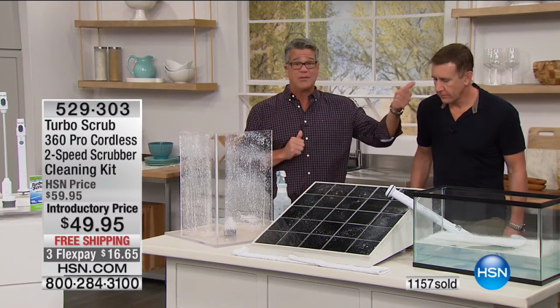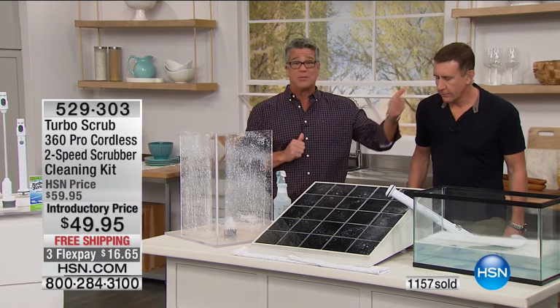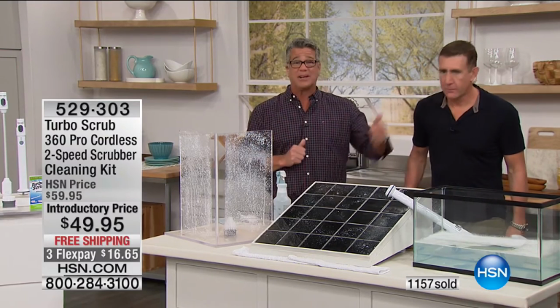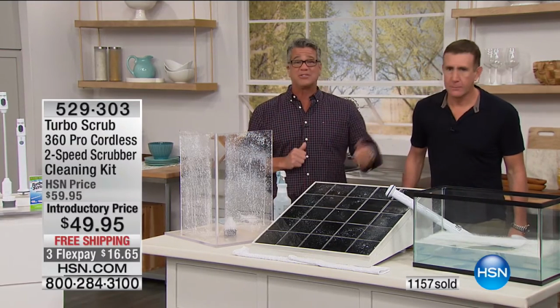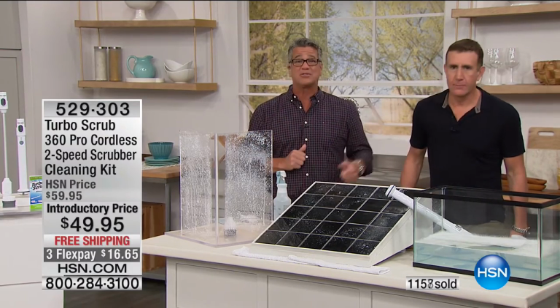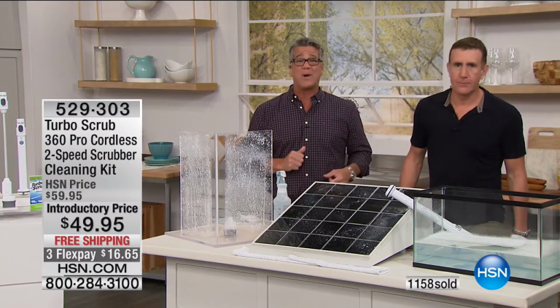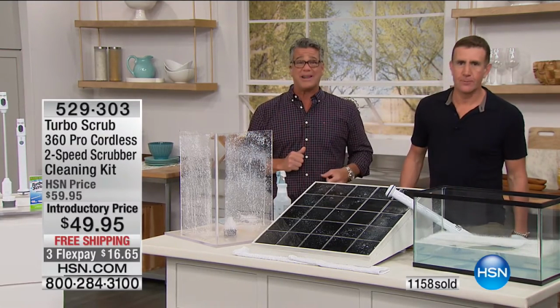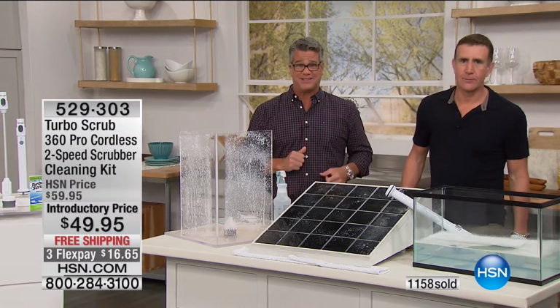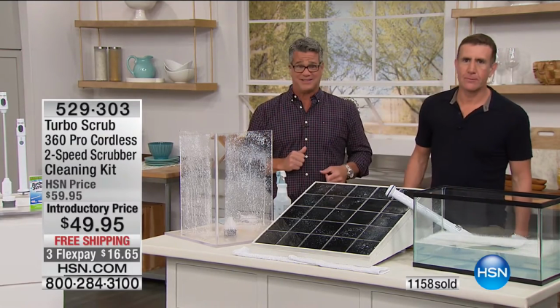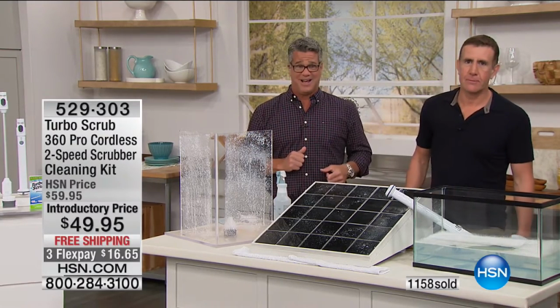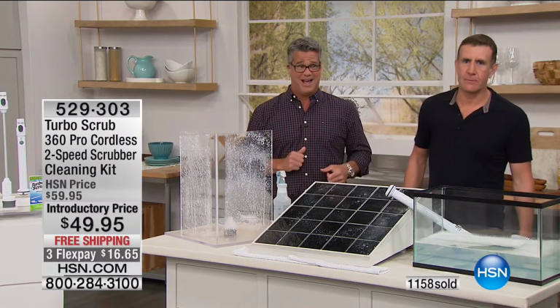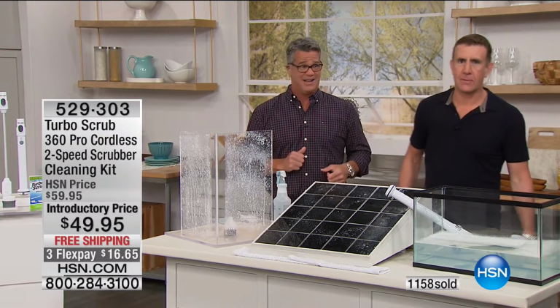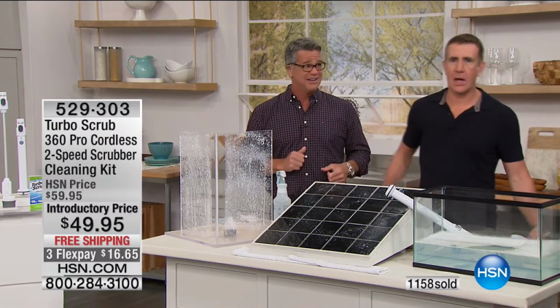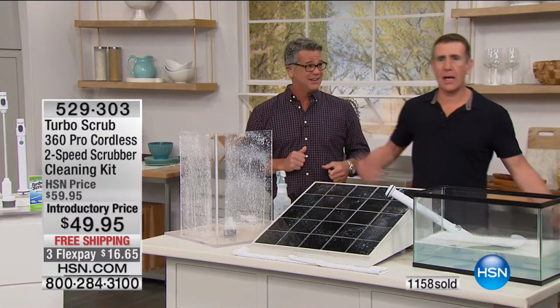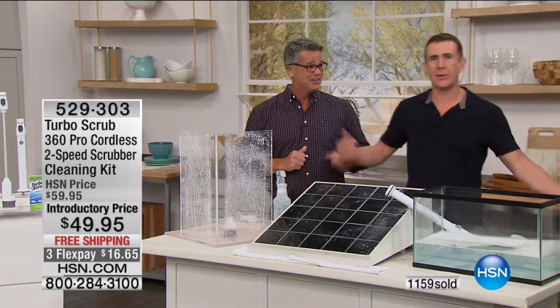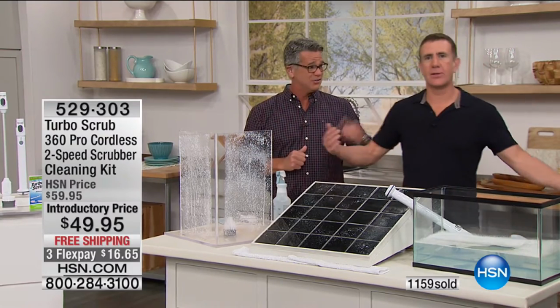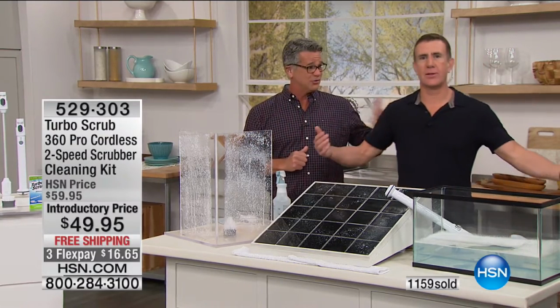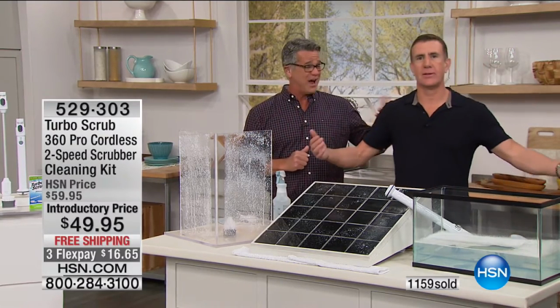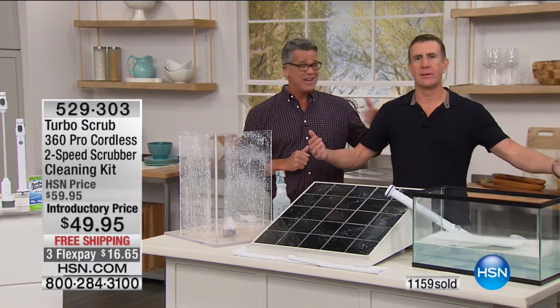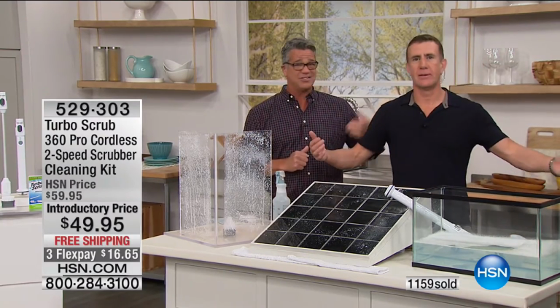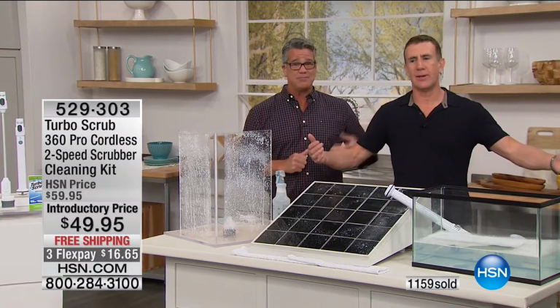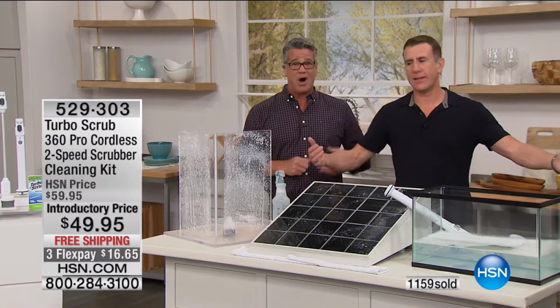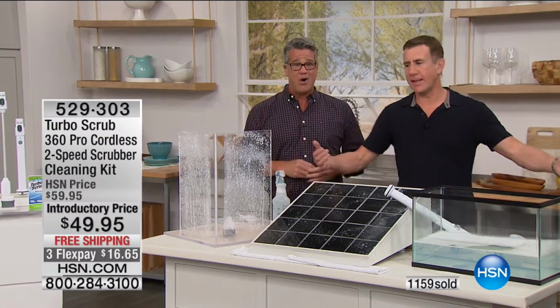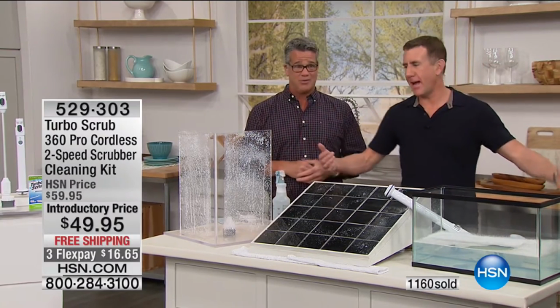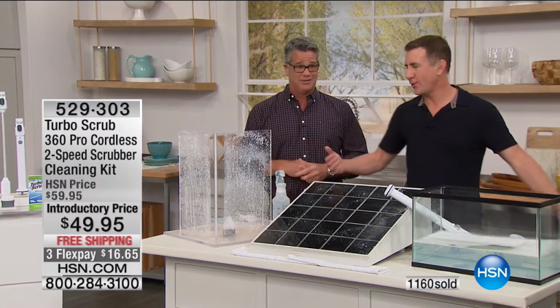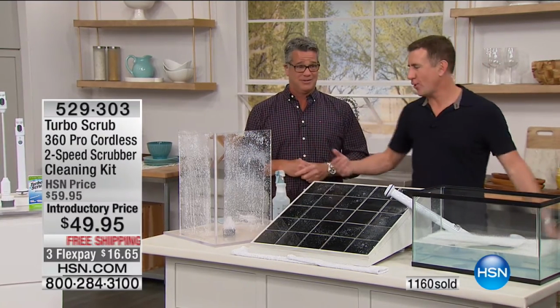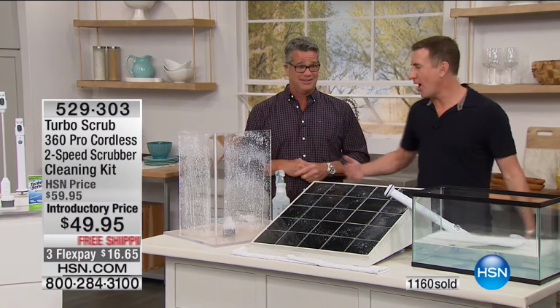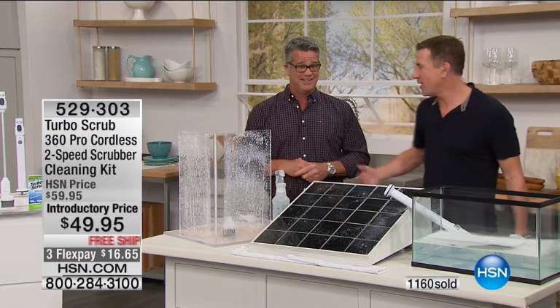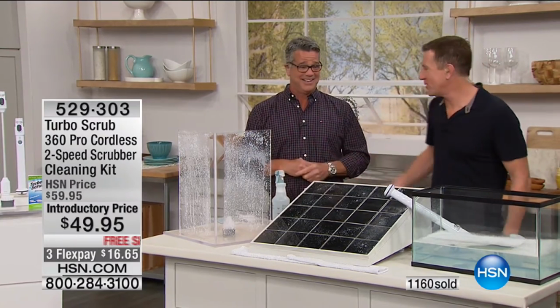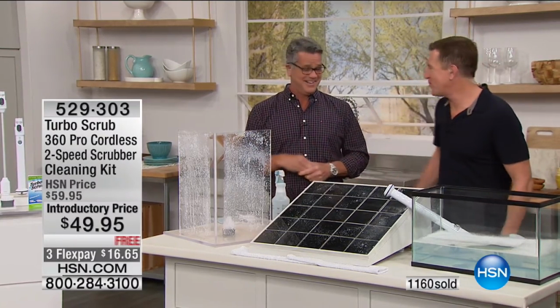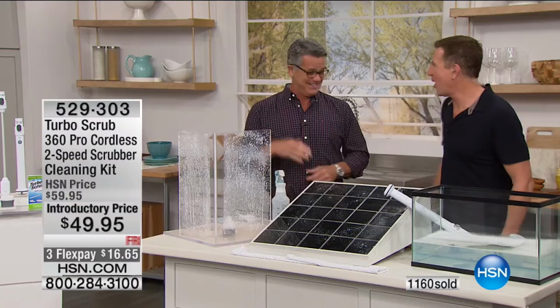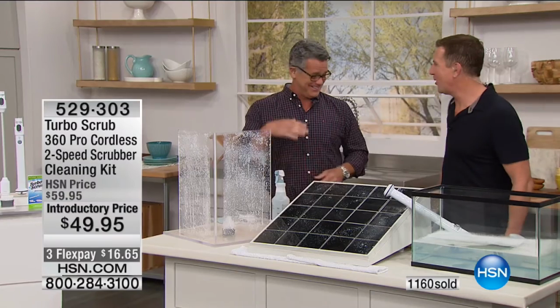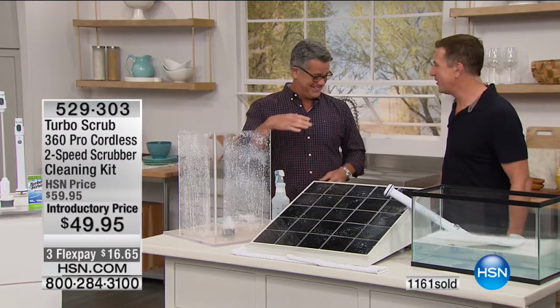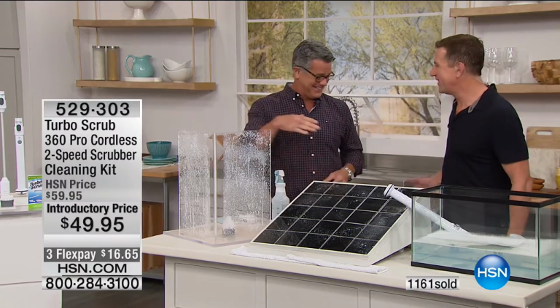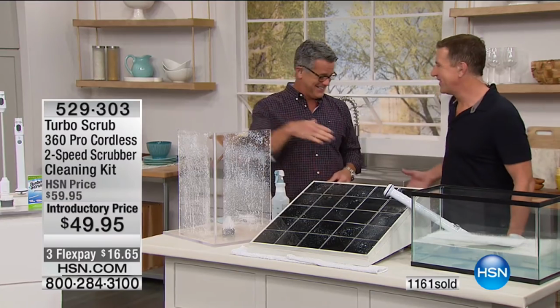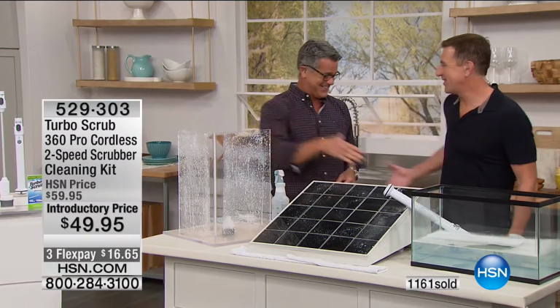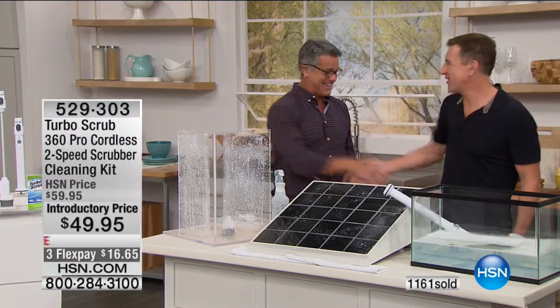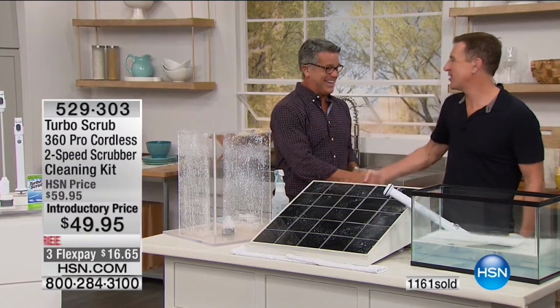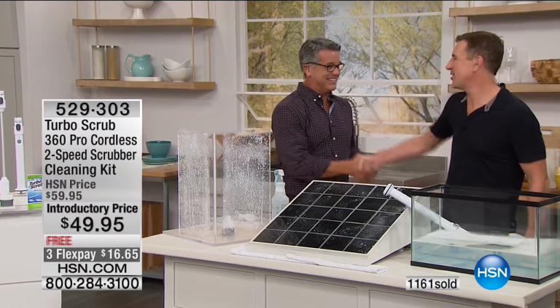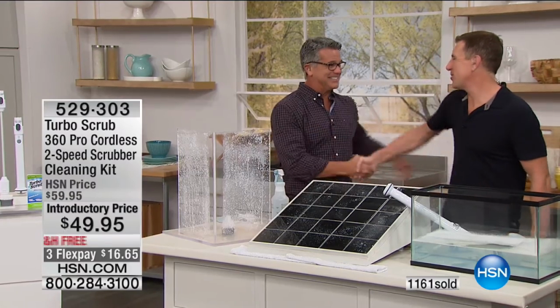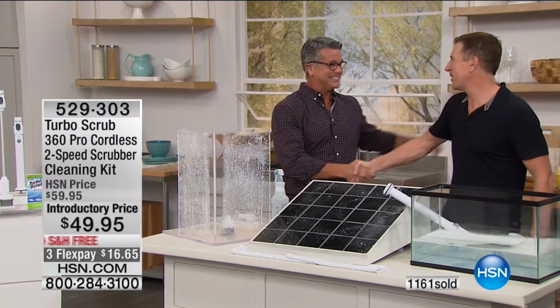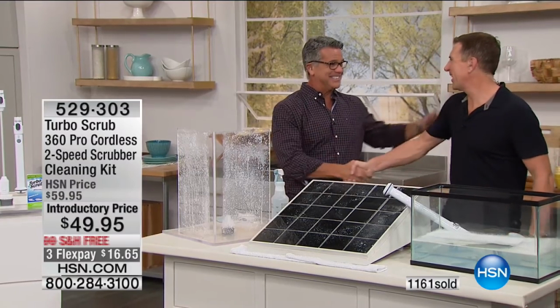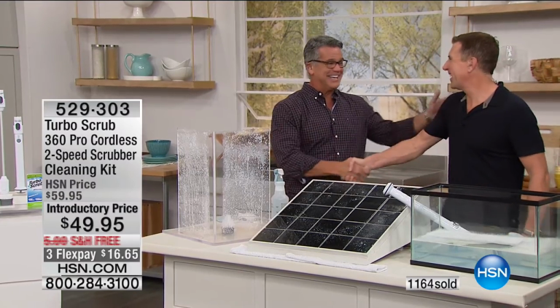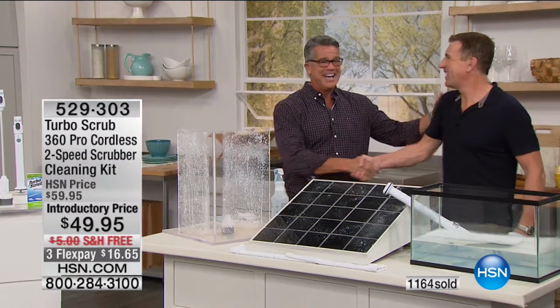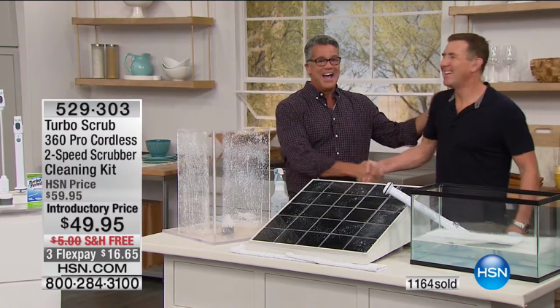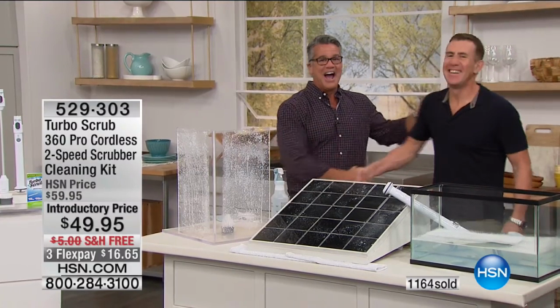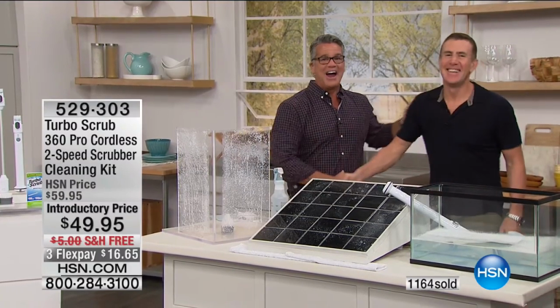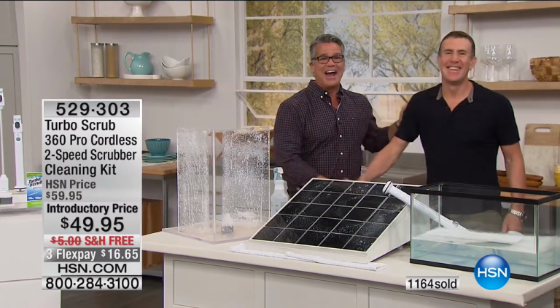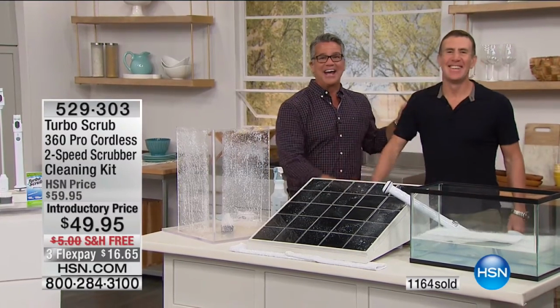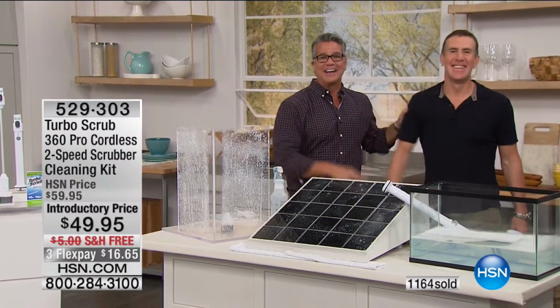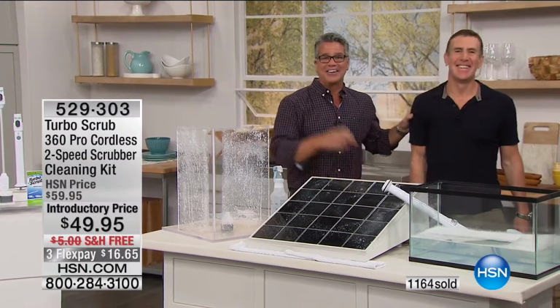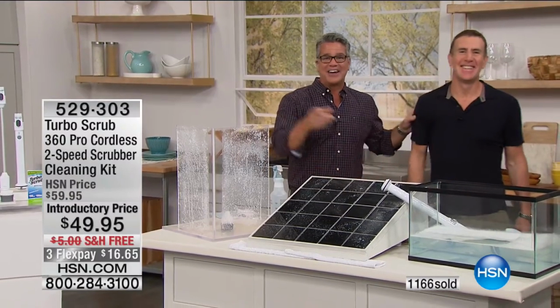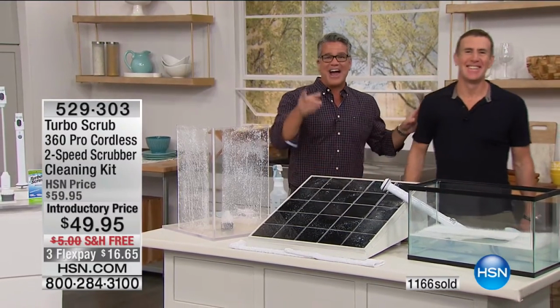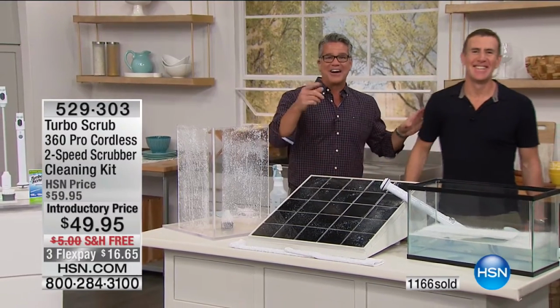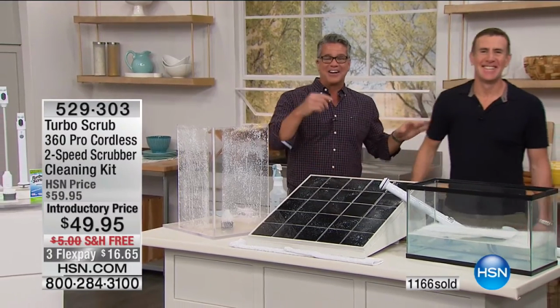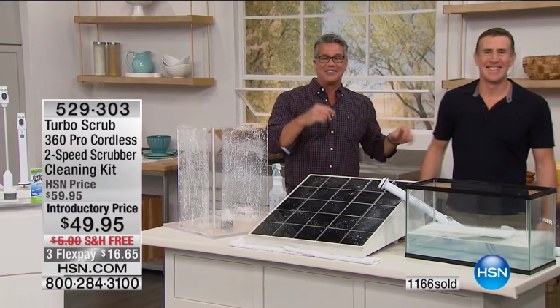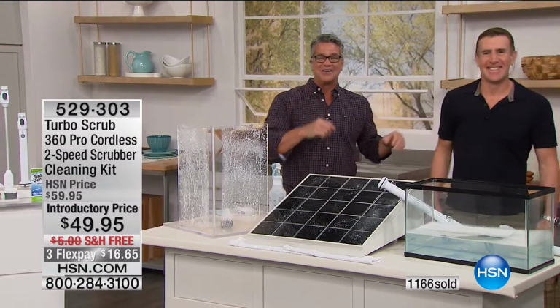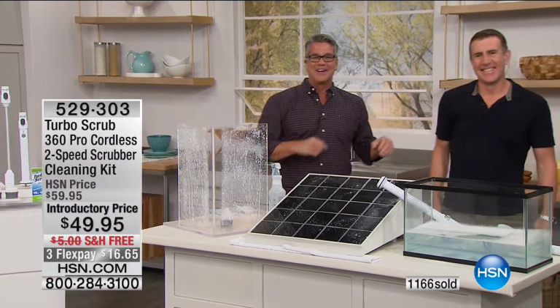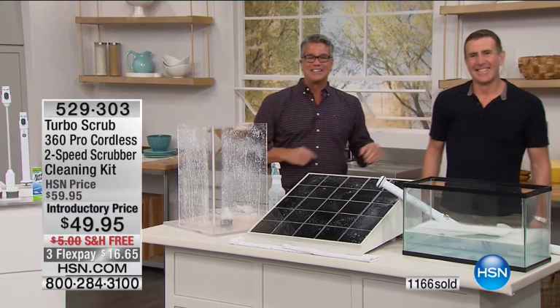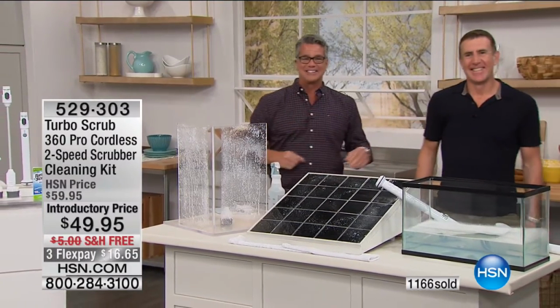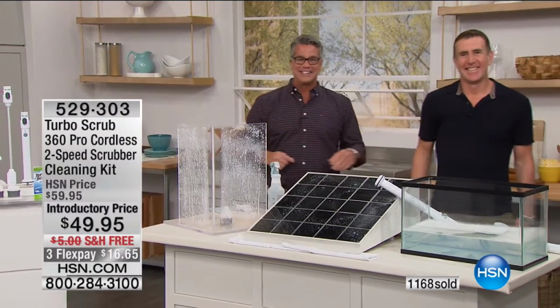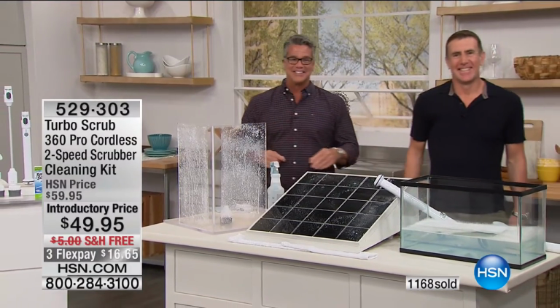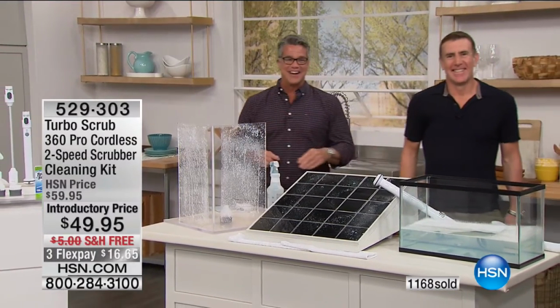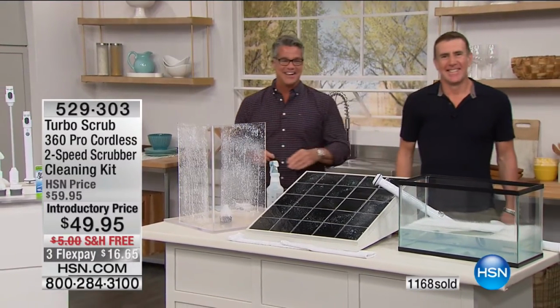He didn't even break a sweat. Dry as a bone. Good to see you buddy. All right, another hour coming your way. Stick around.